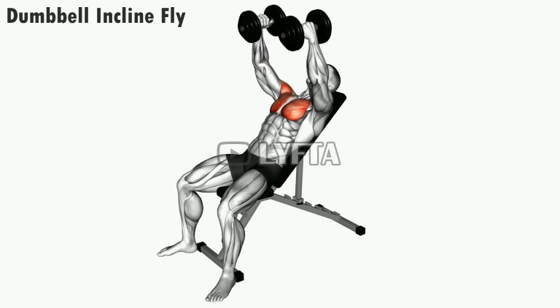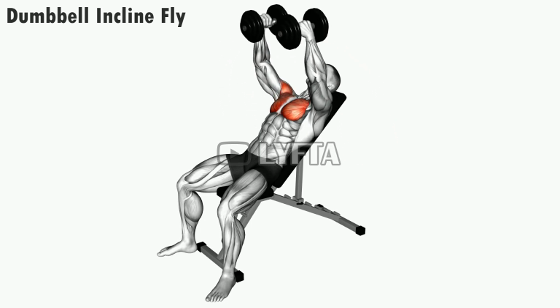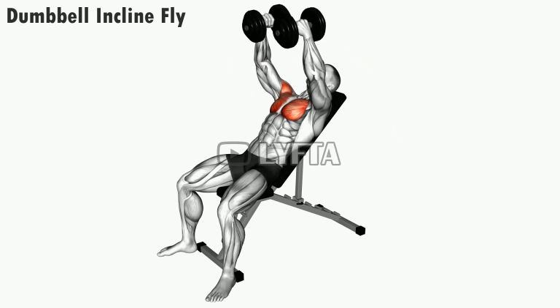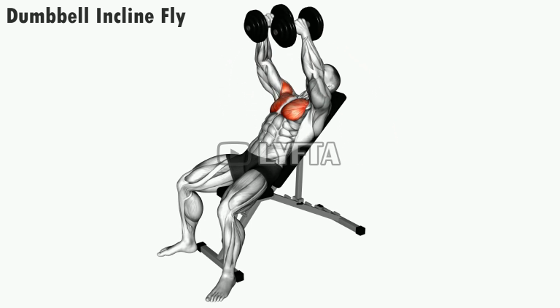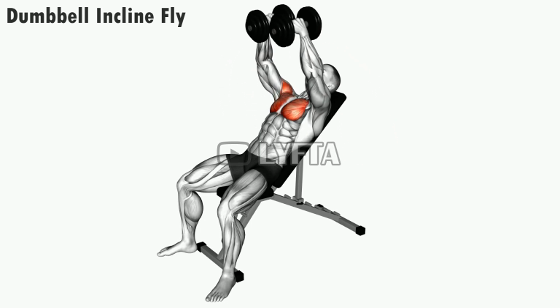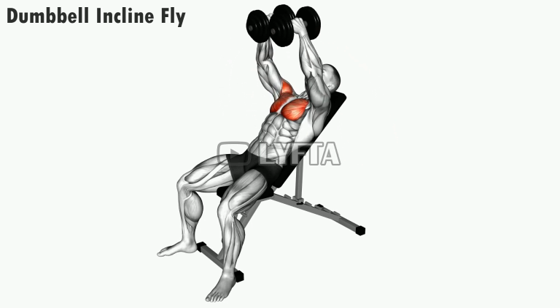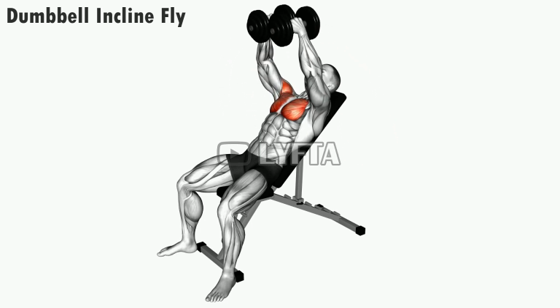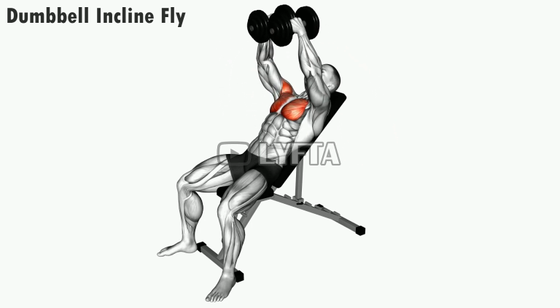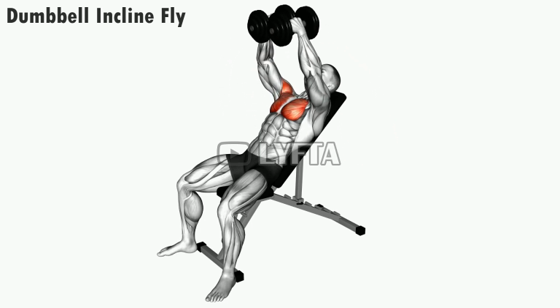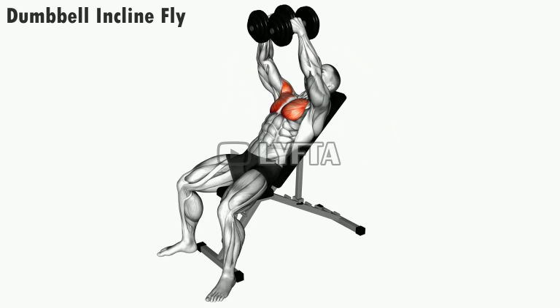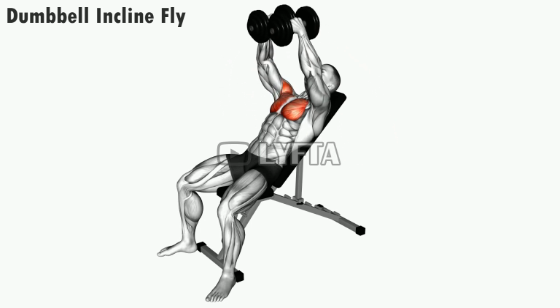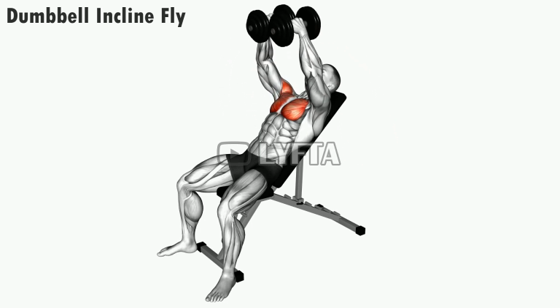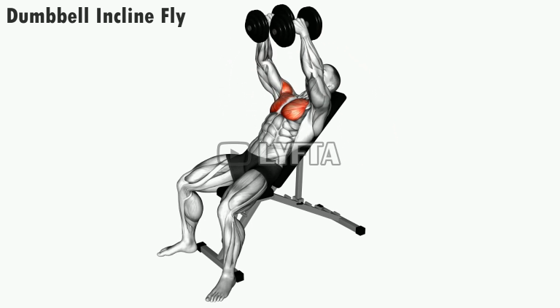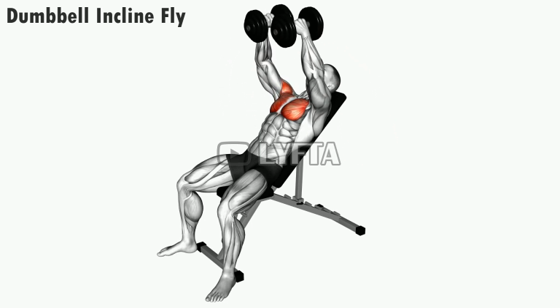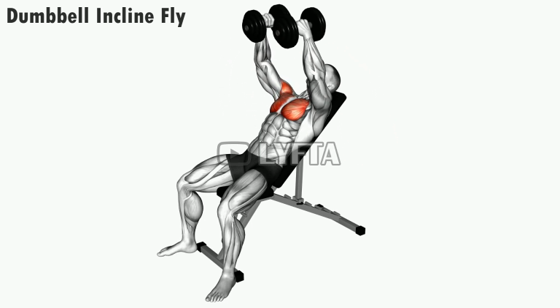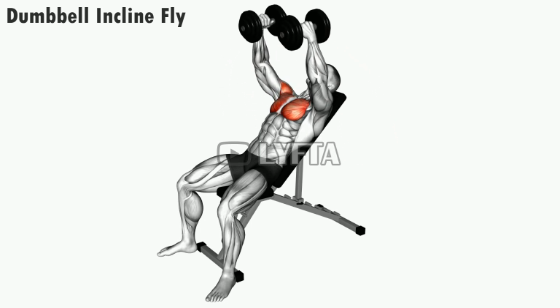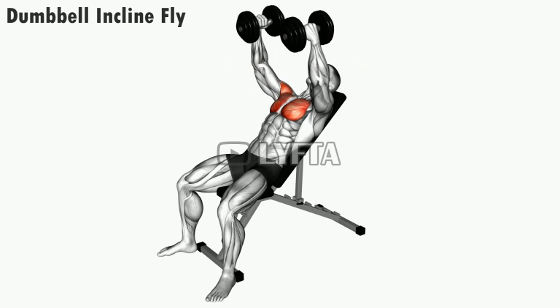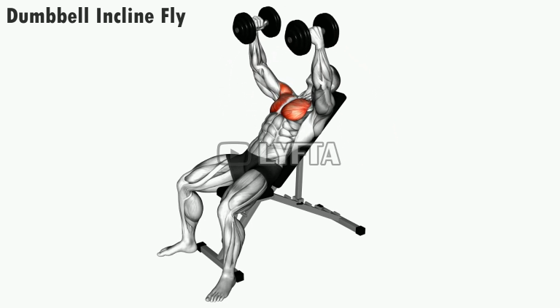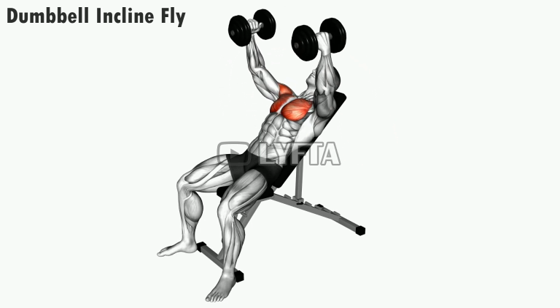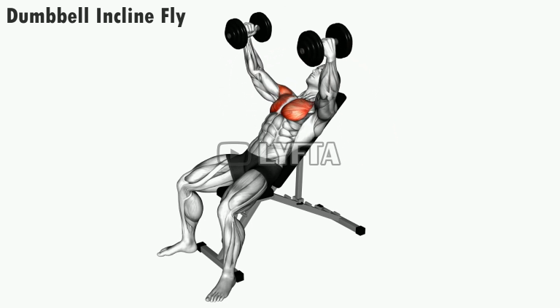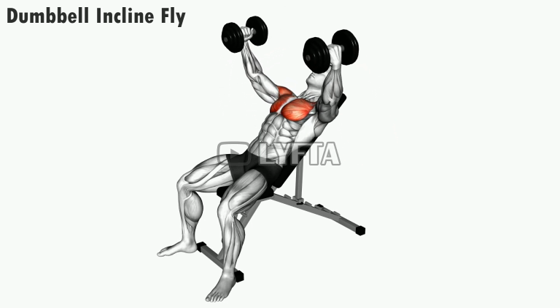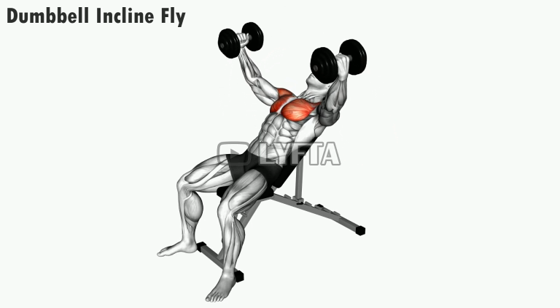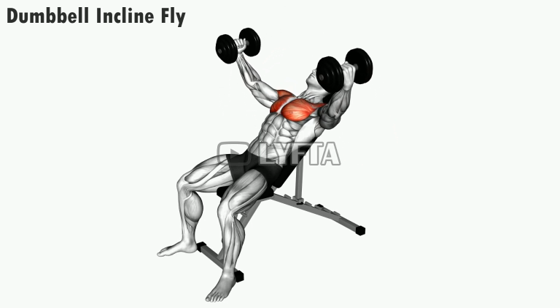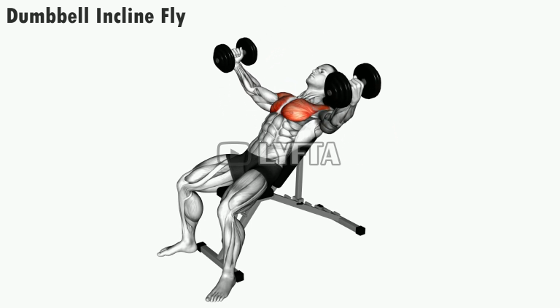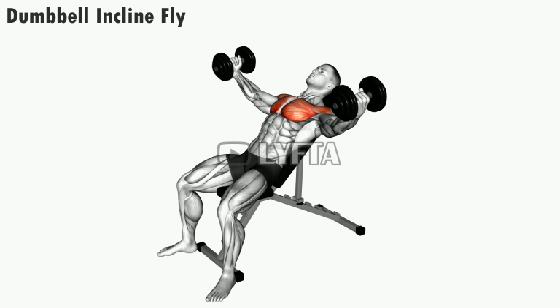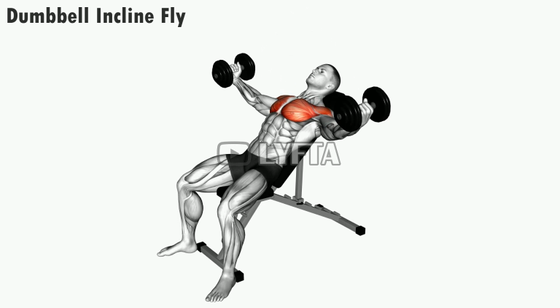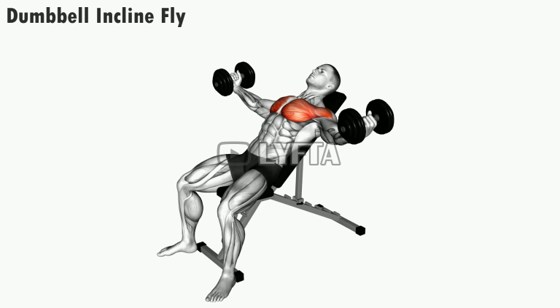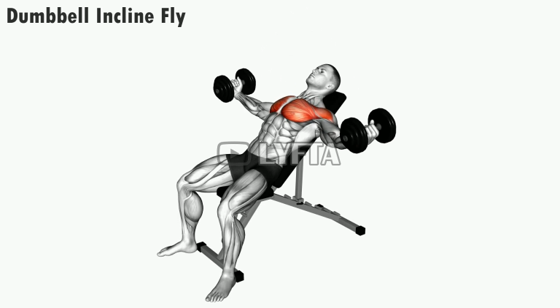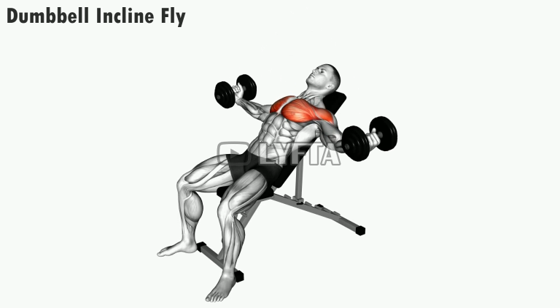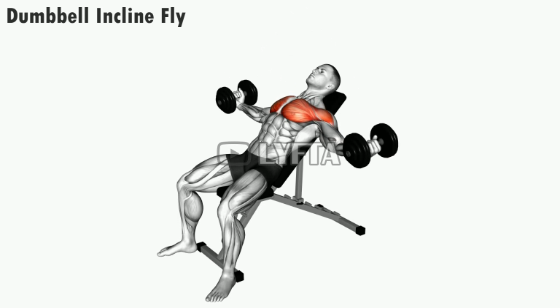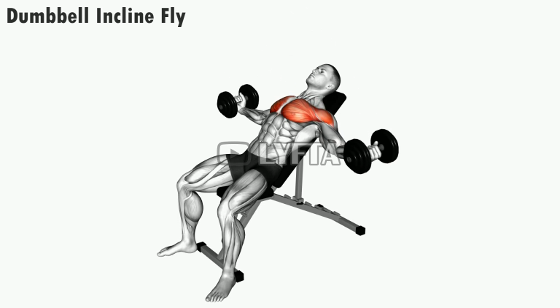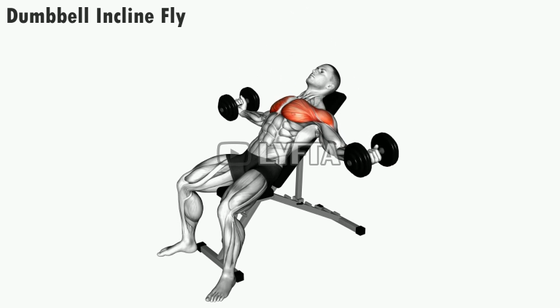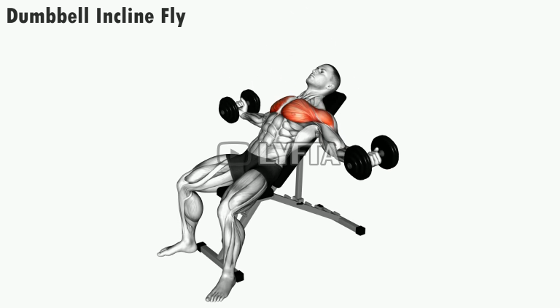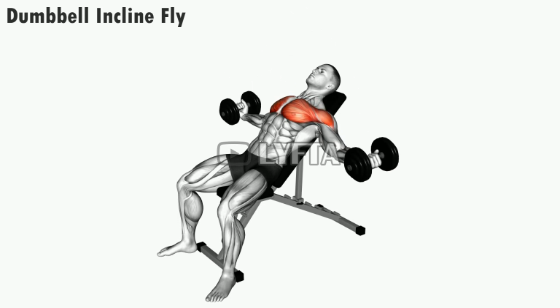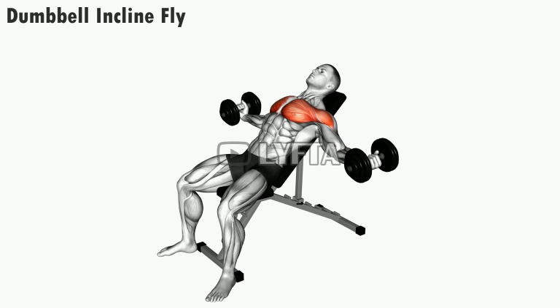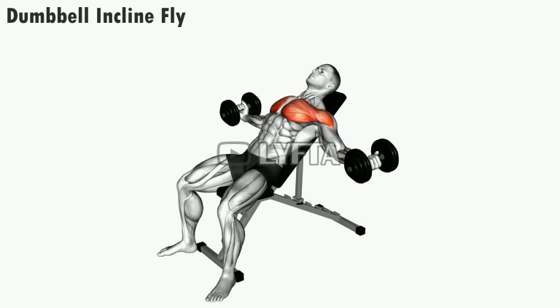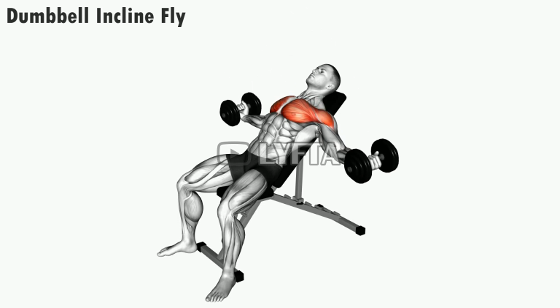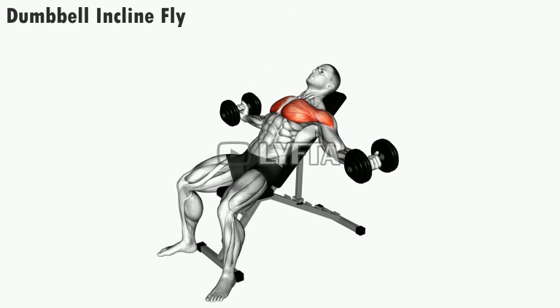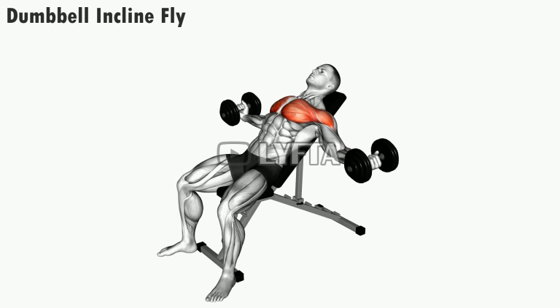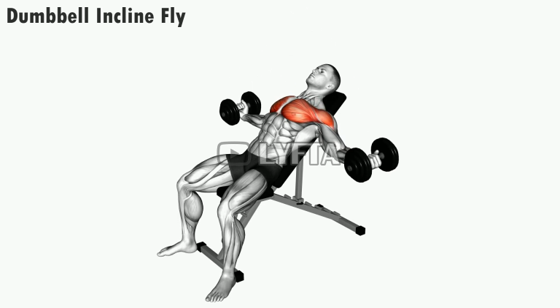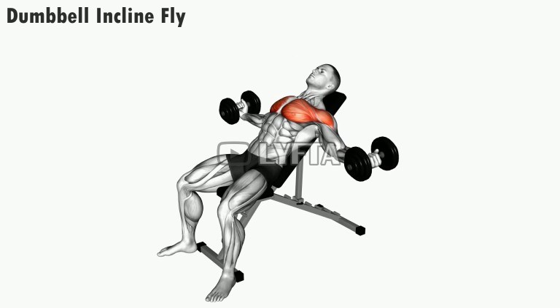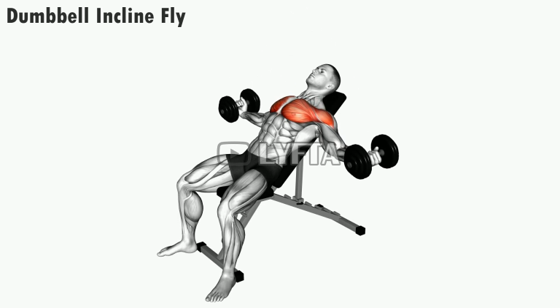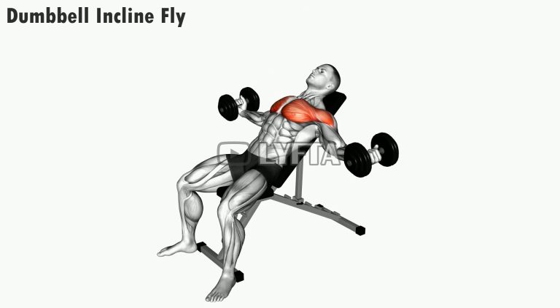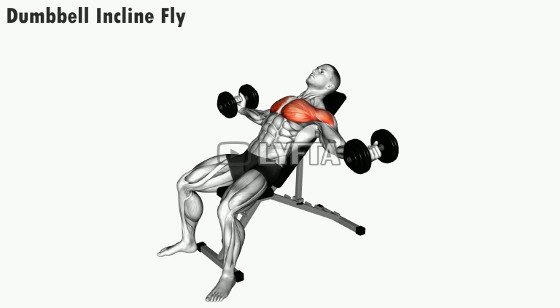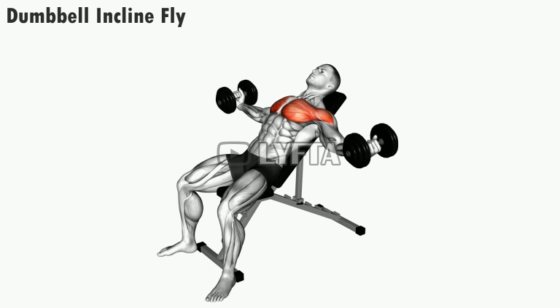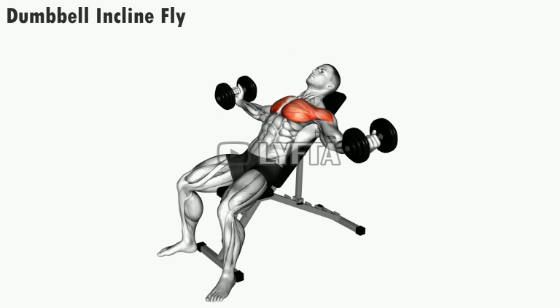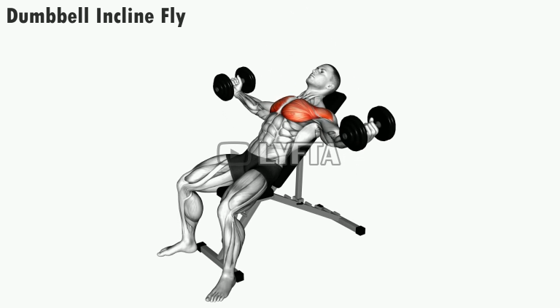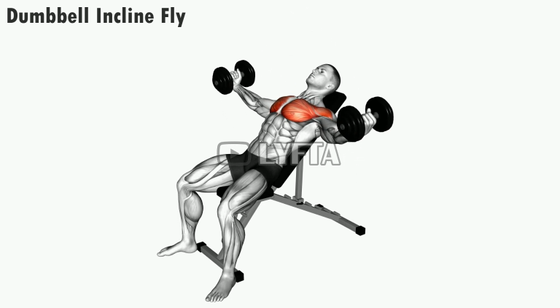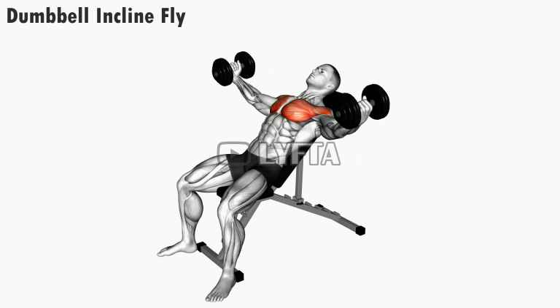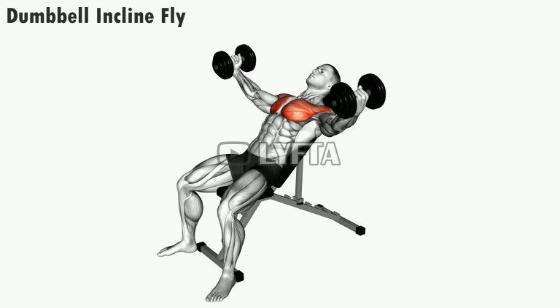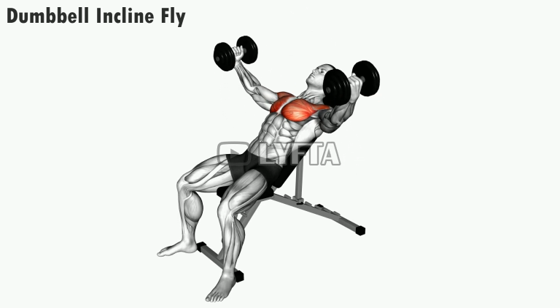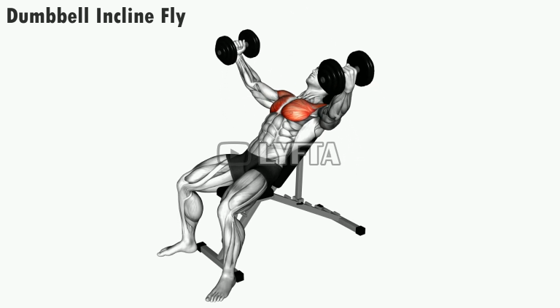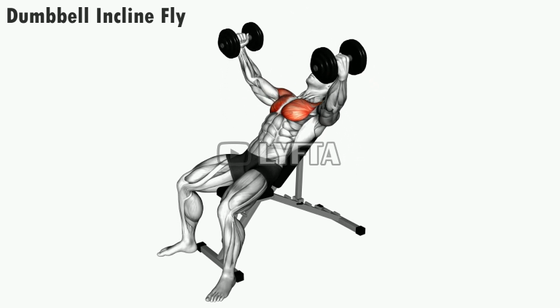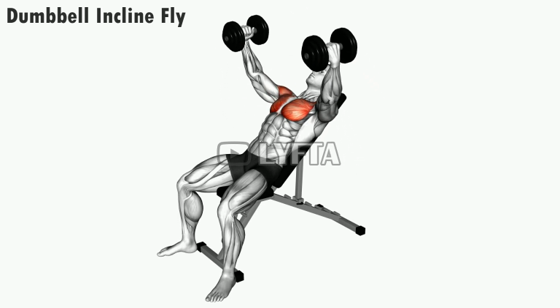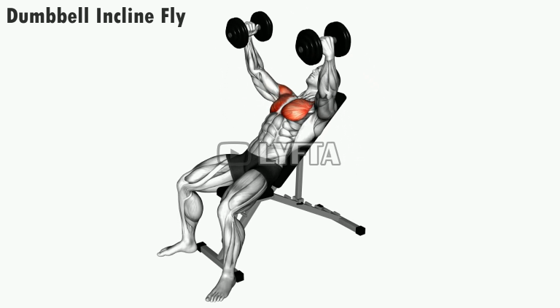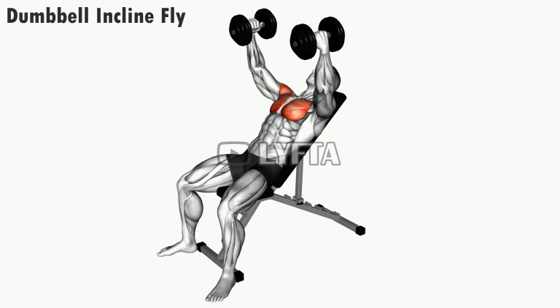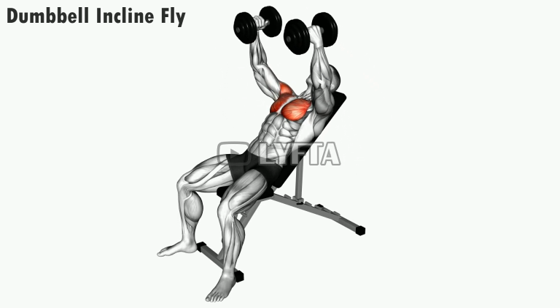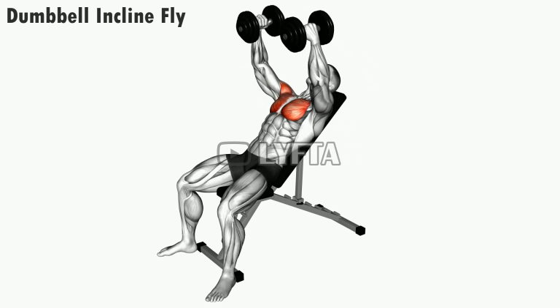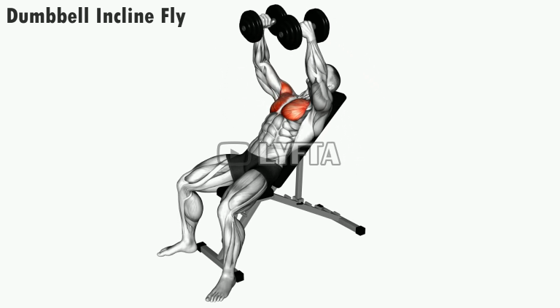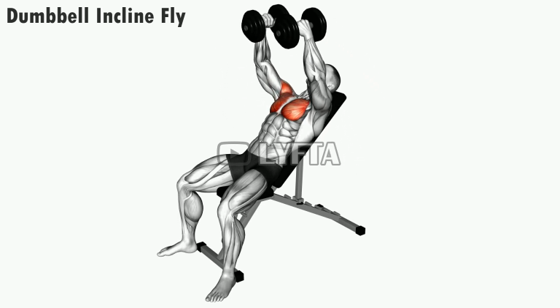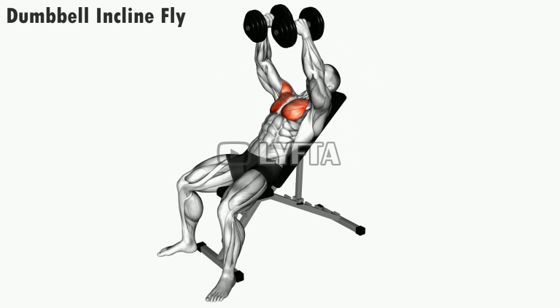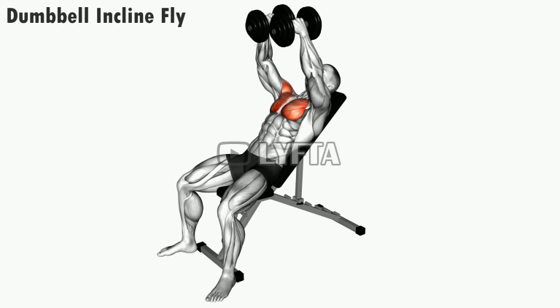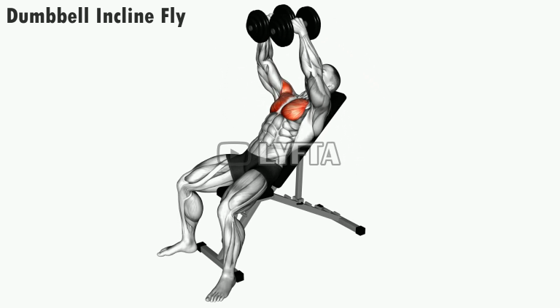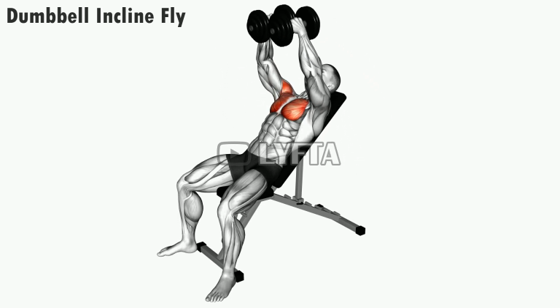Holding a dumbbell in each hand, begin by lying on an incline bench that has been set to a 45-degree angle.